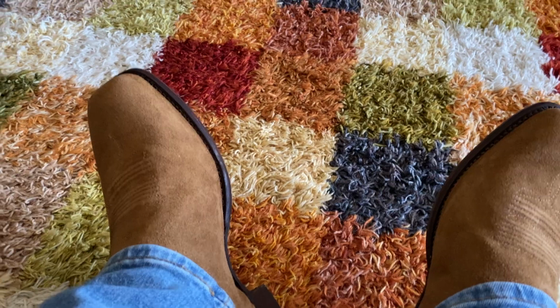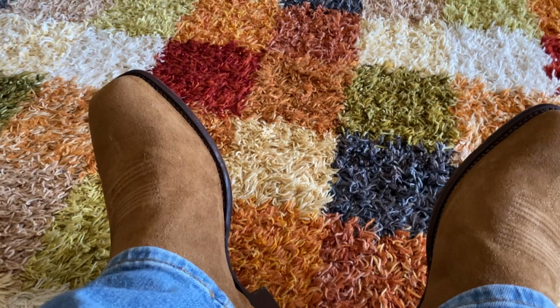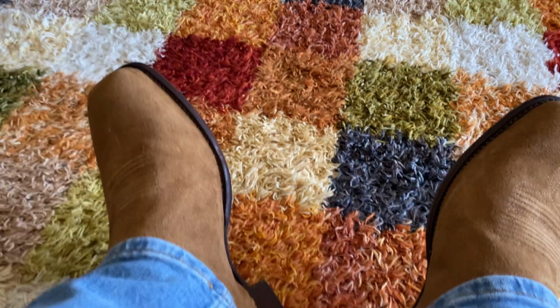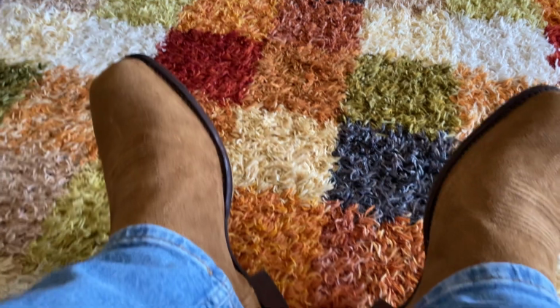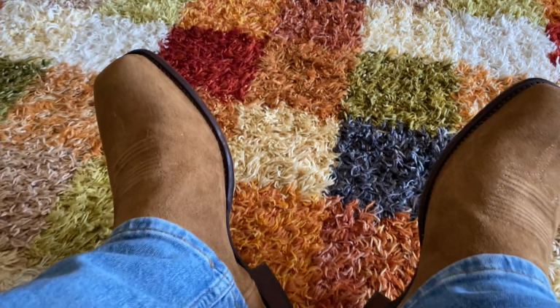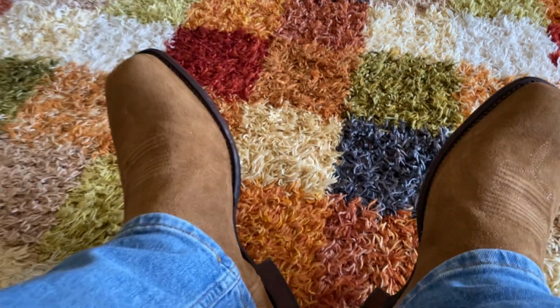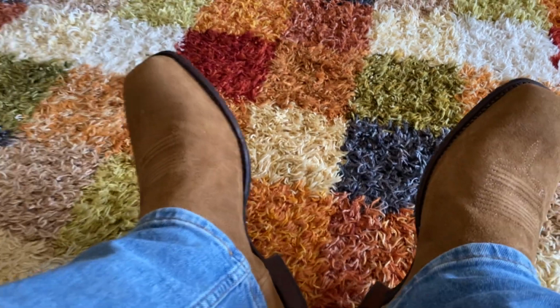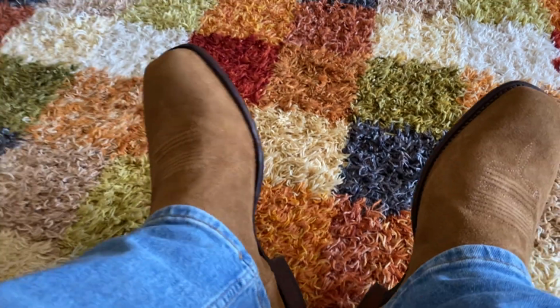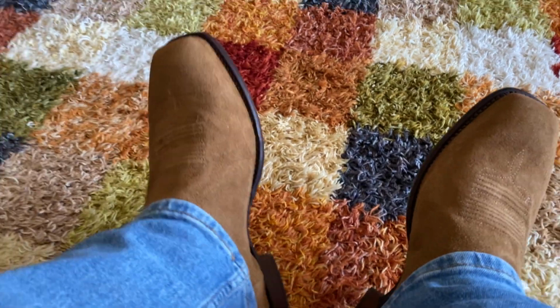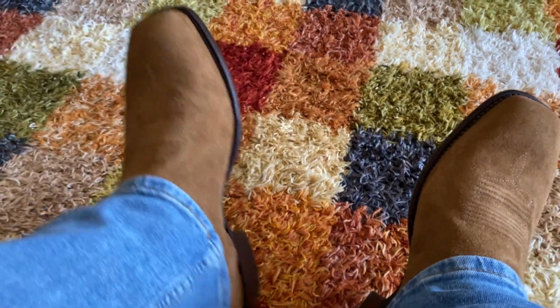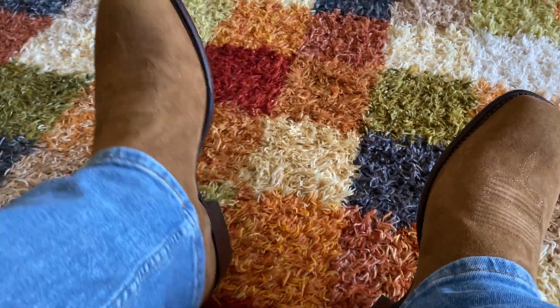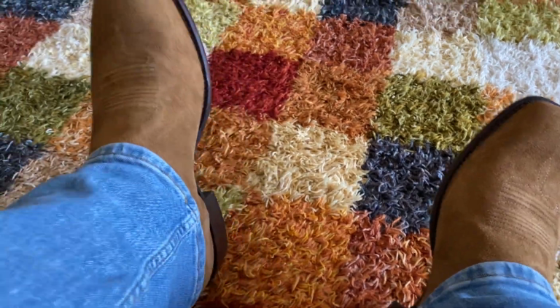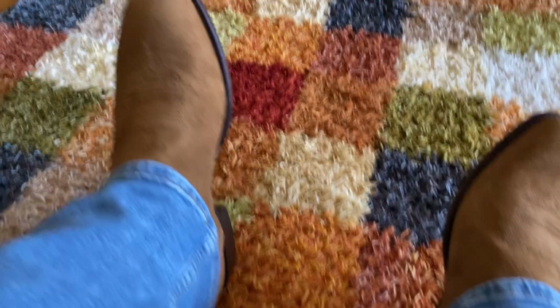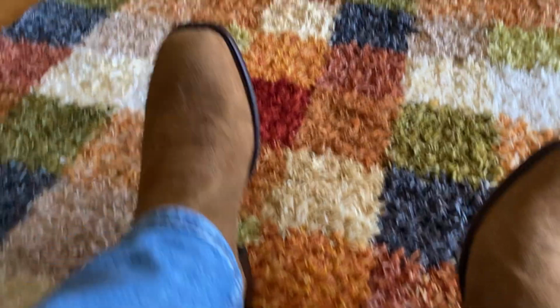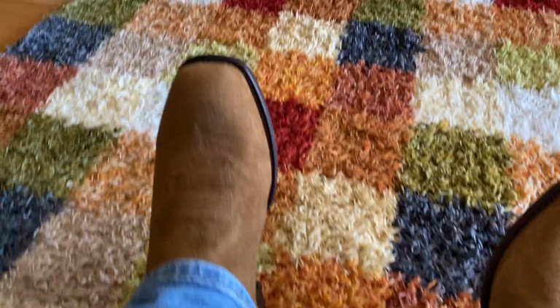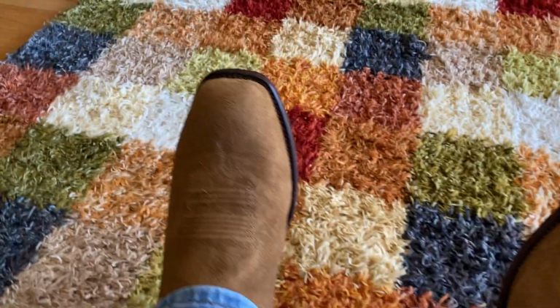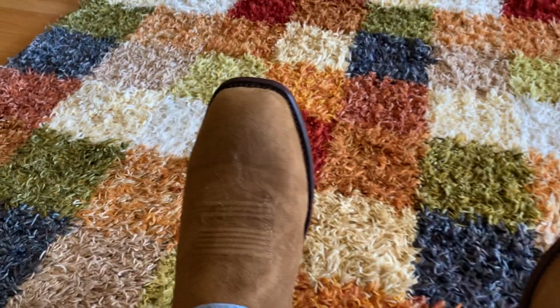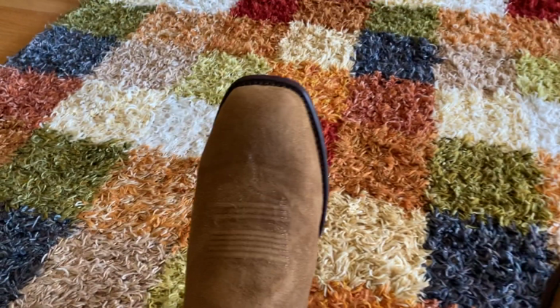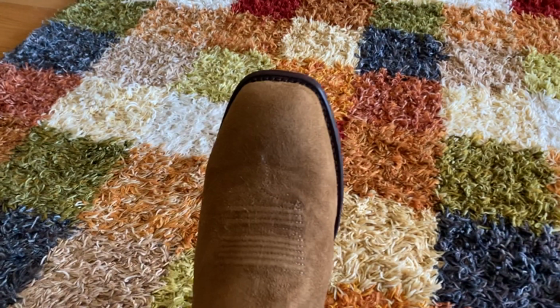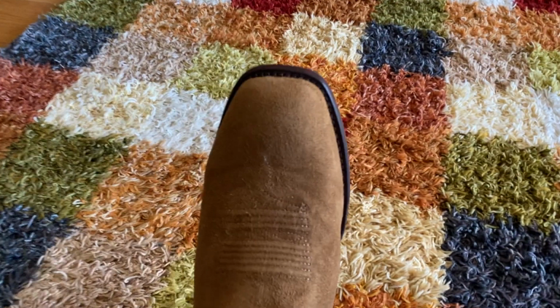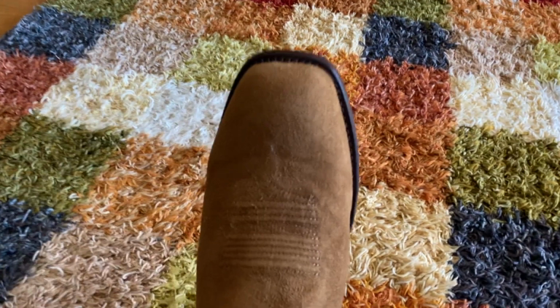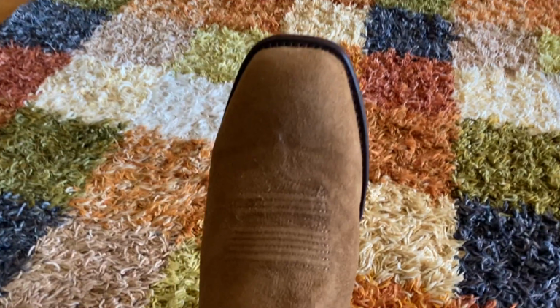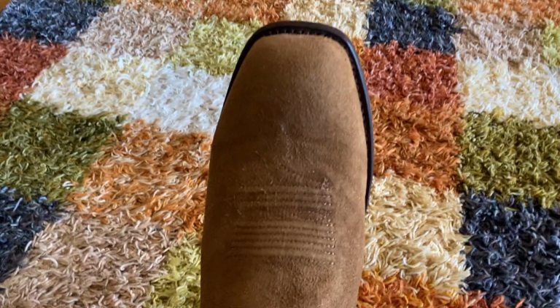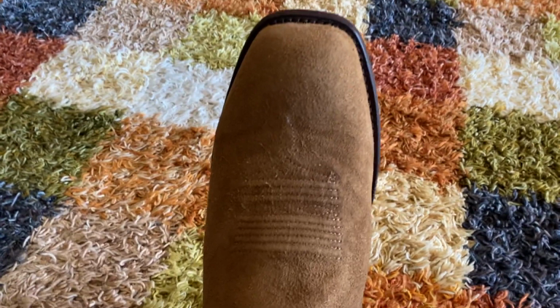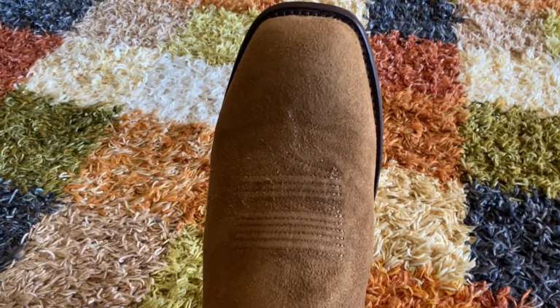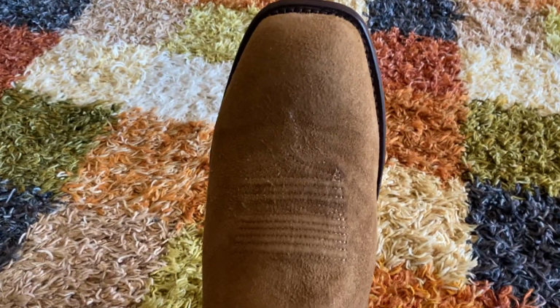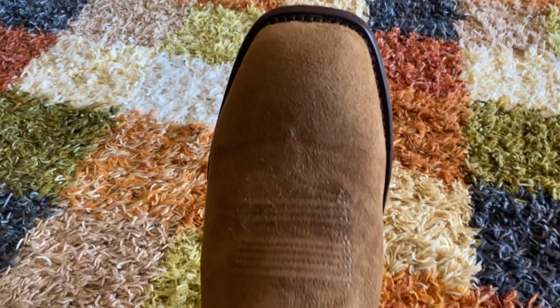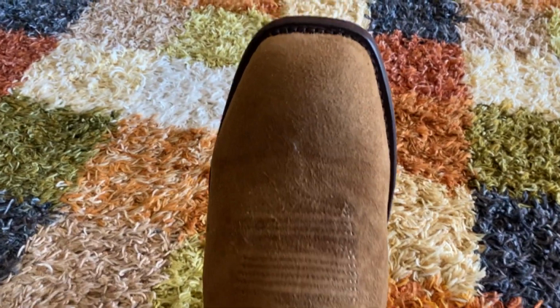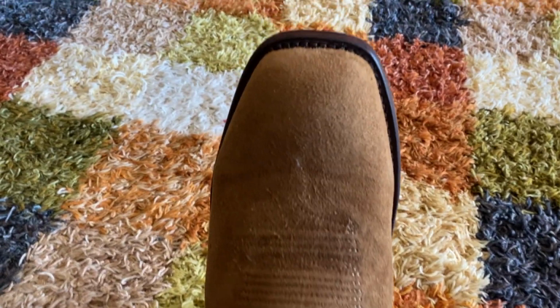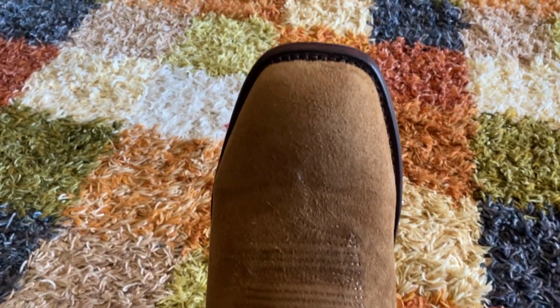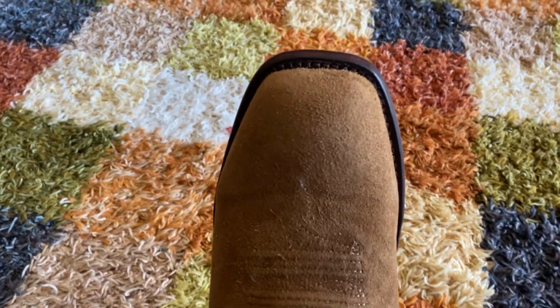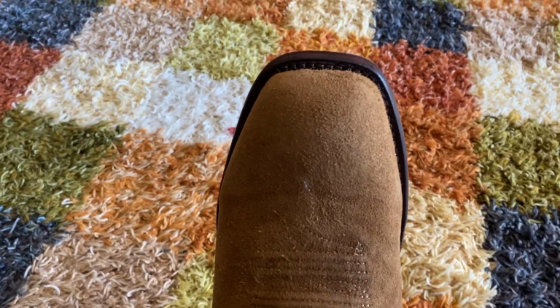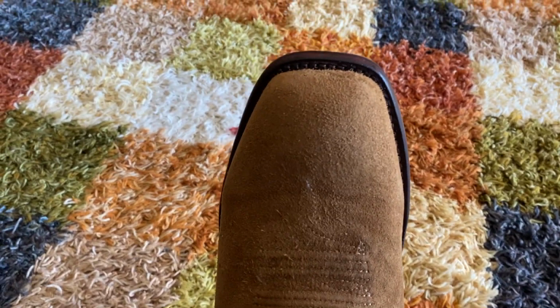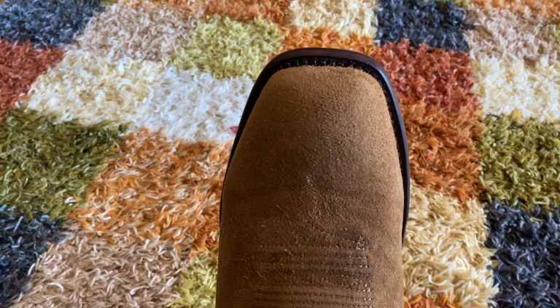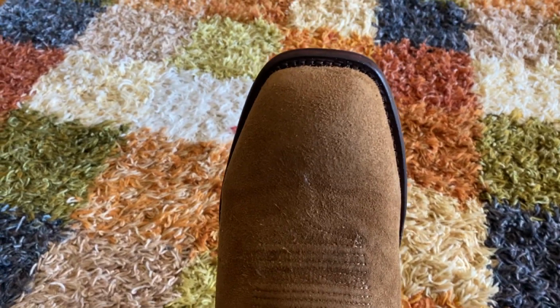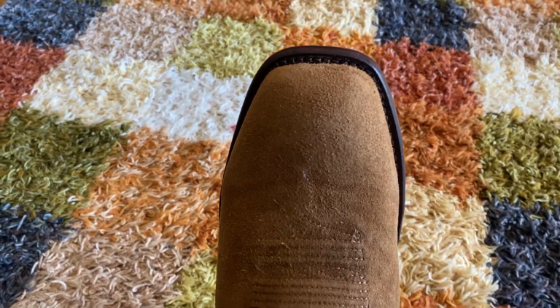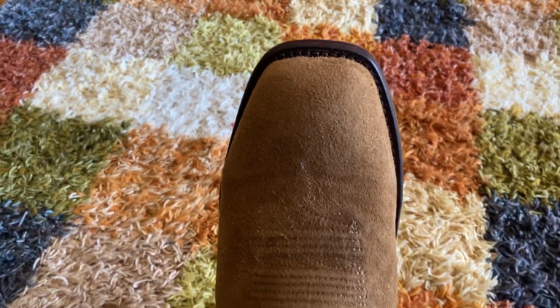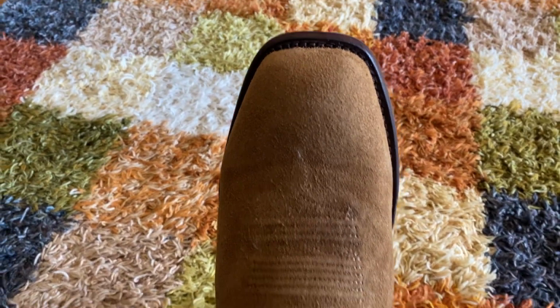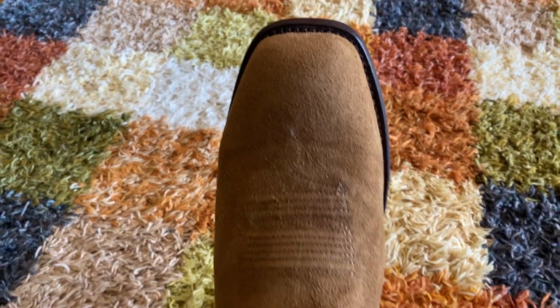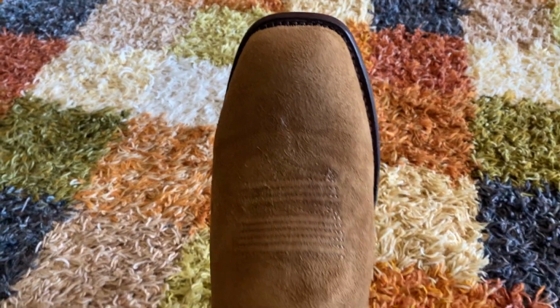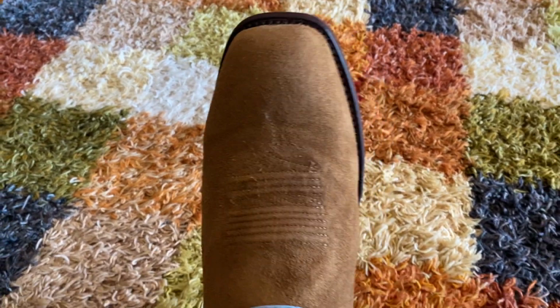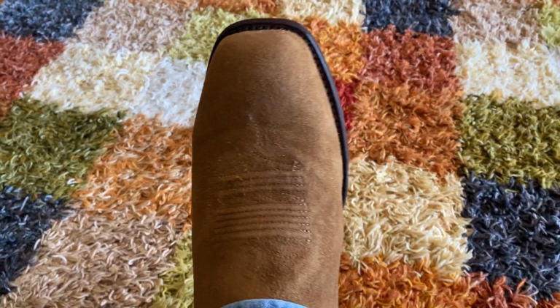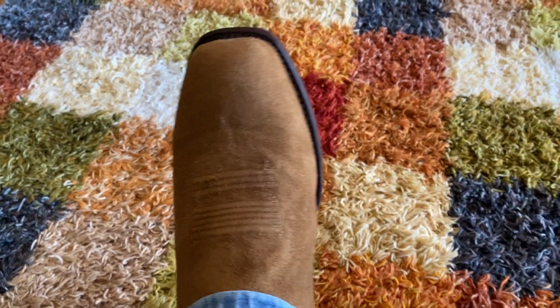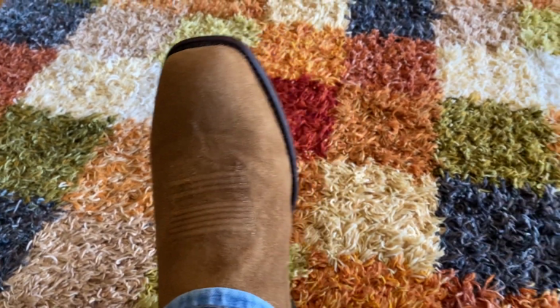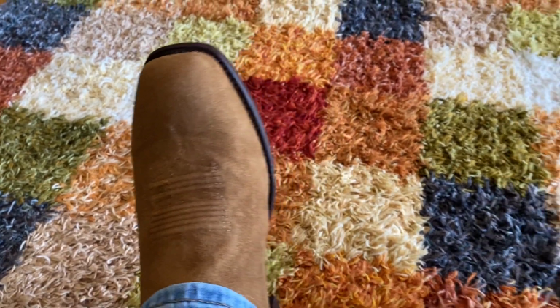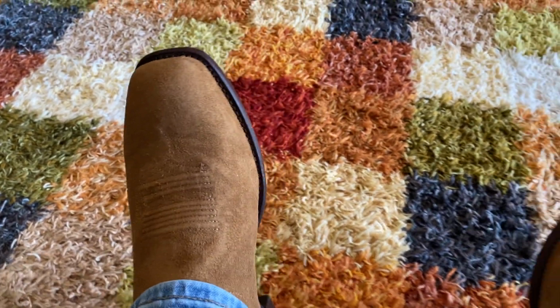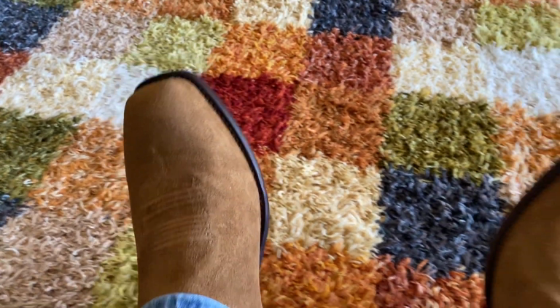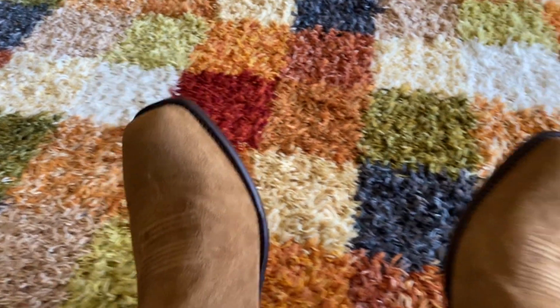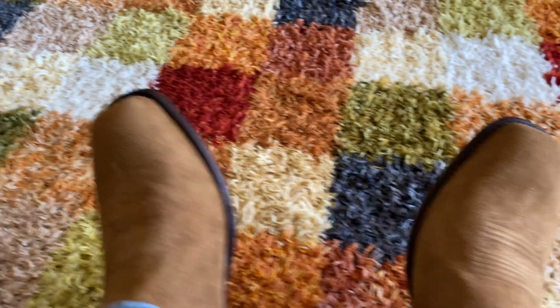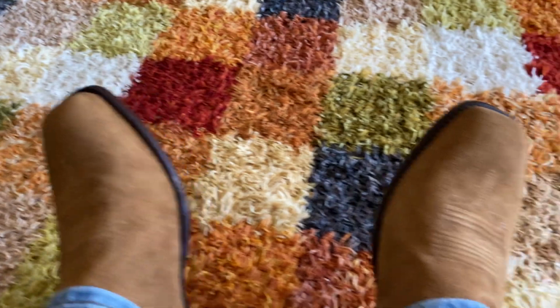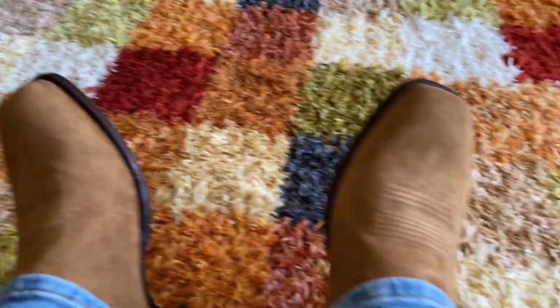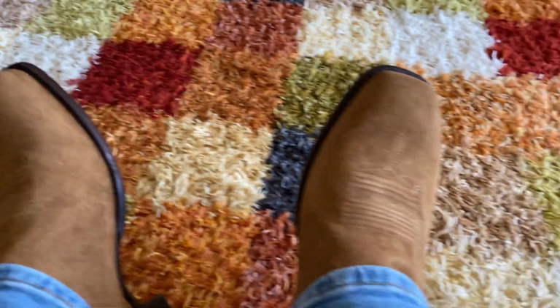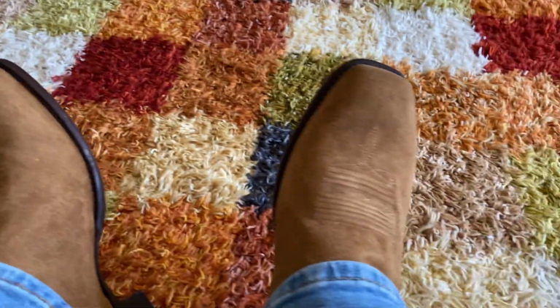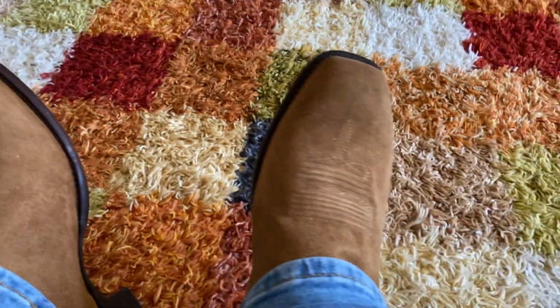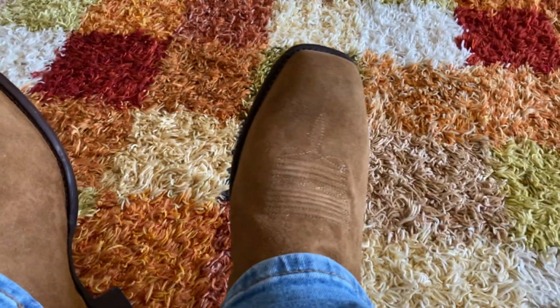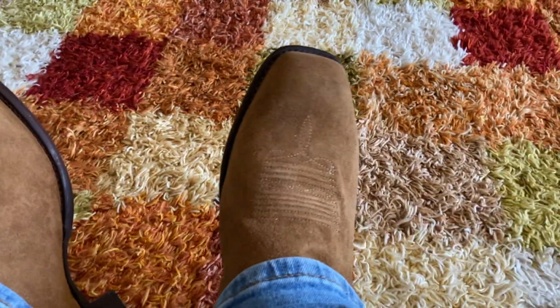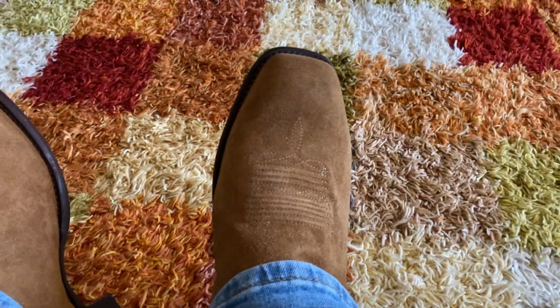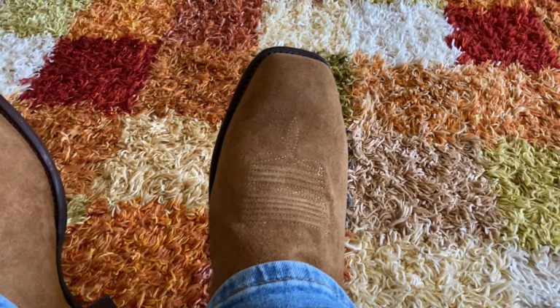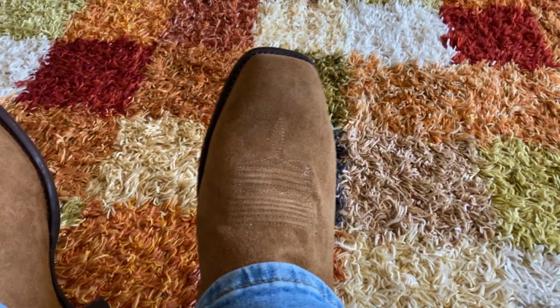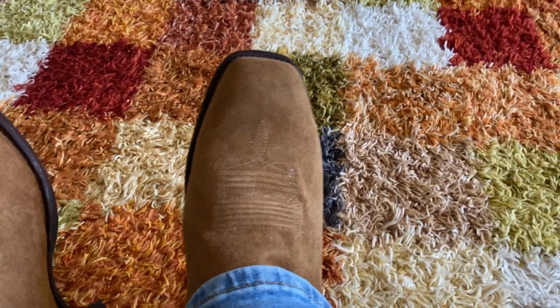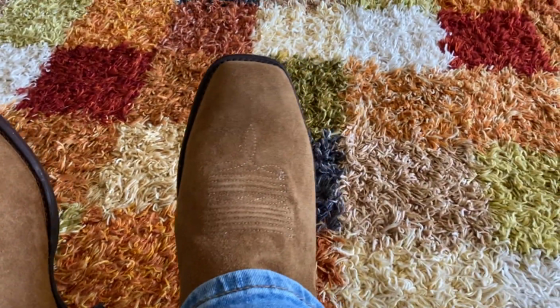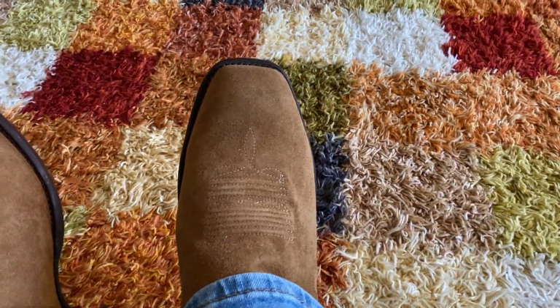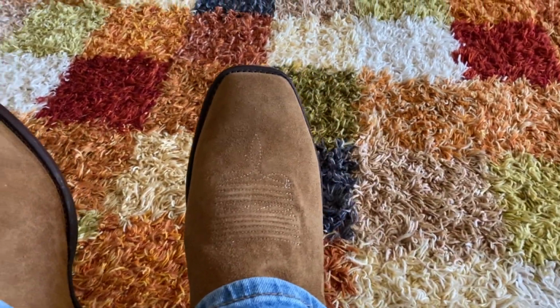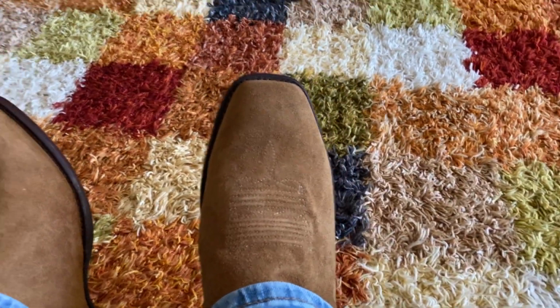Beautiful boot. Love these things. They're really nice — it's like a rough-out boot. Square-toe.